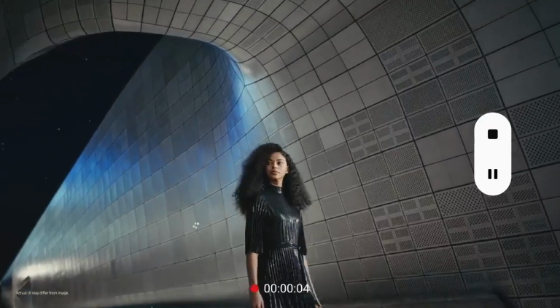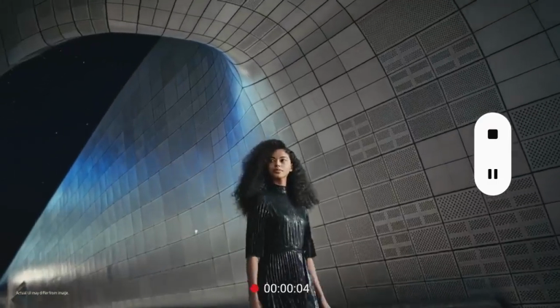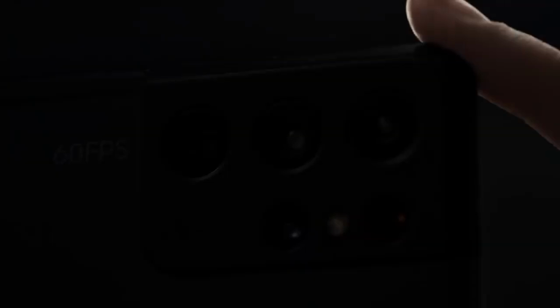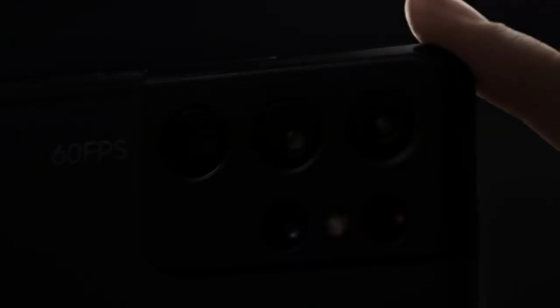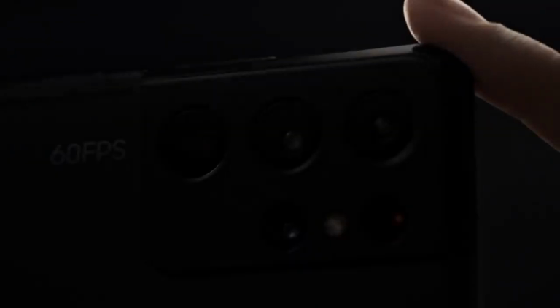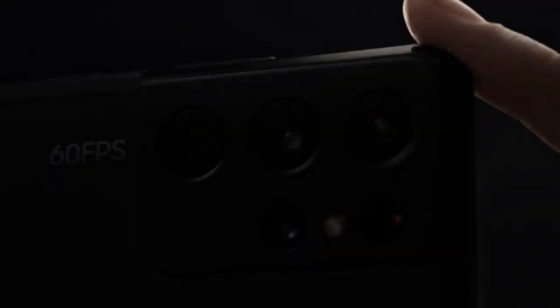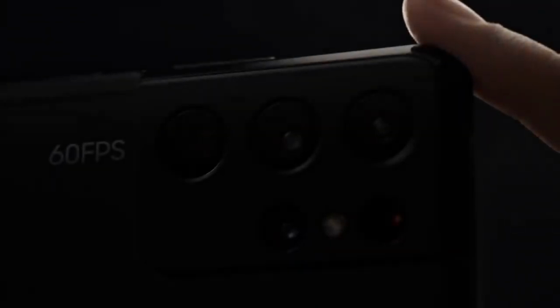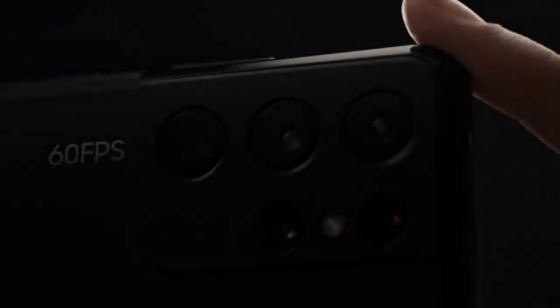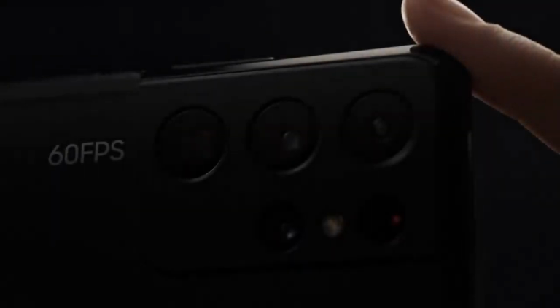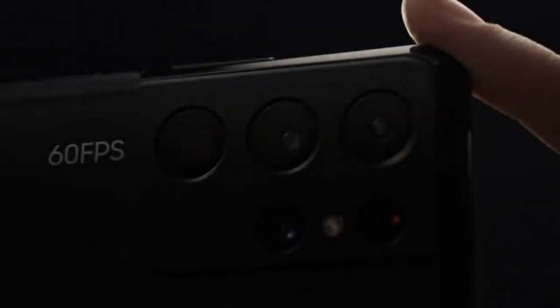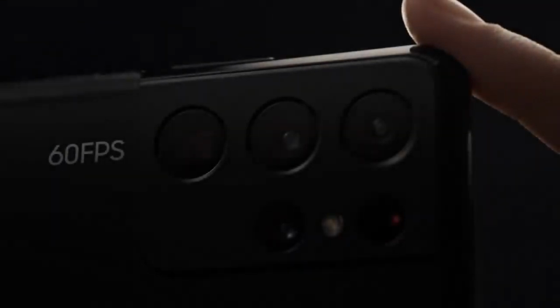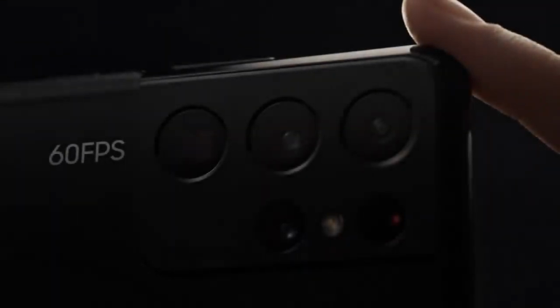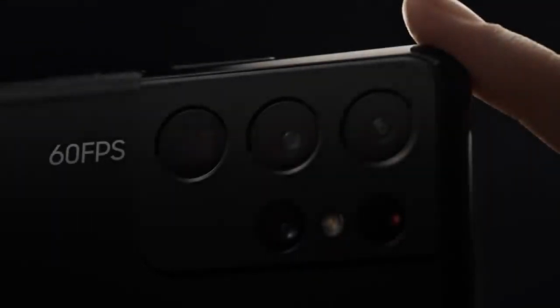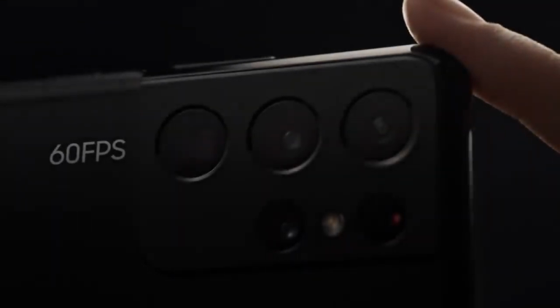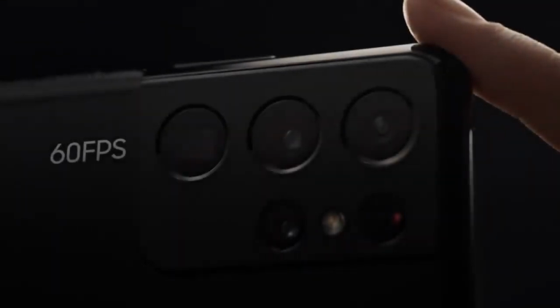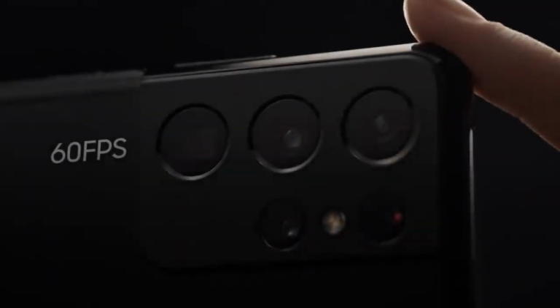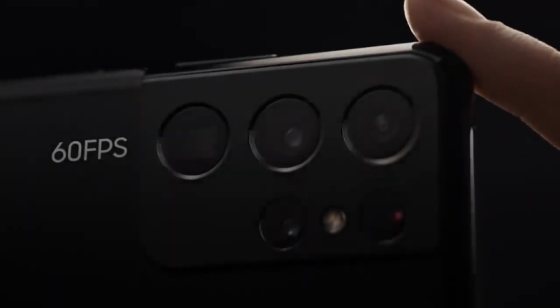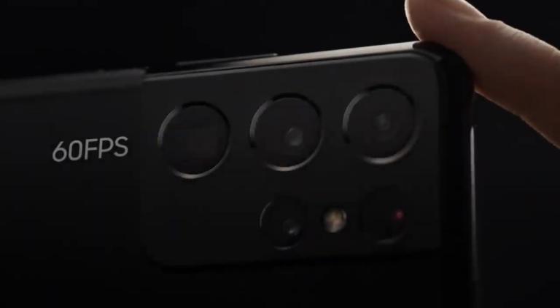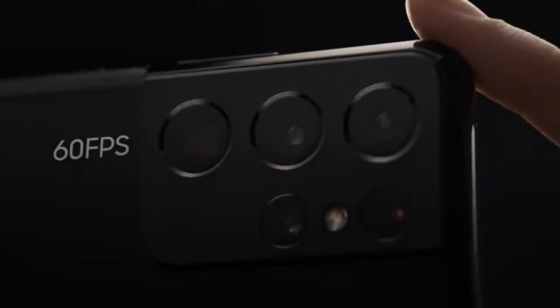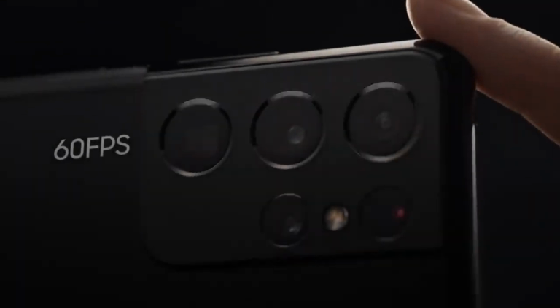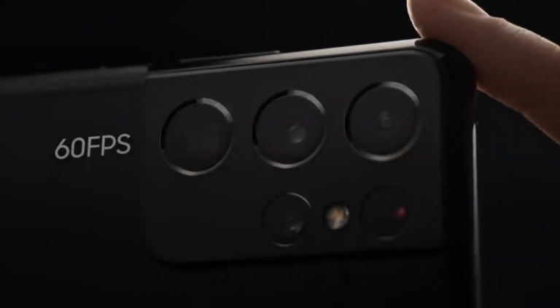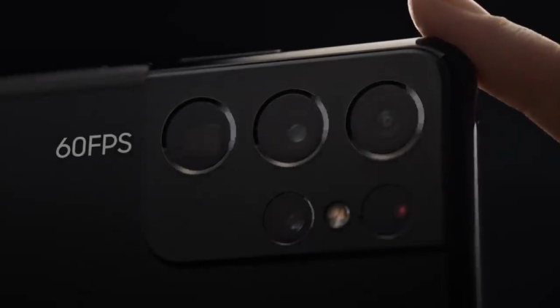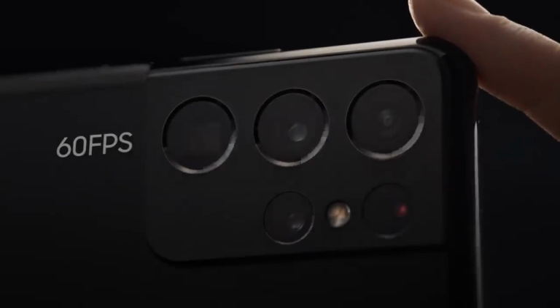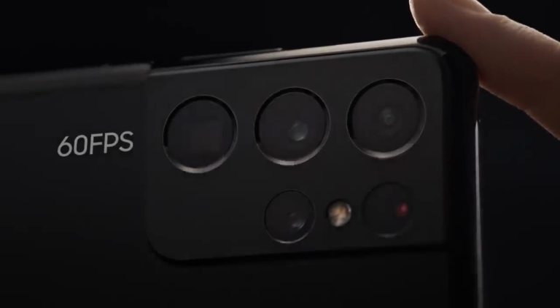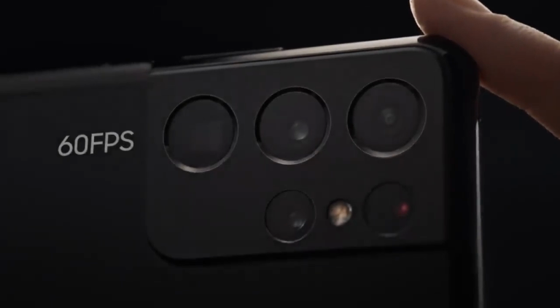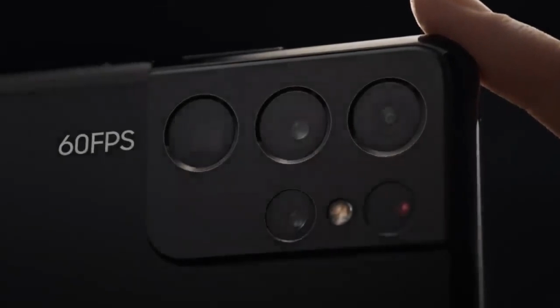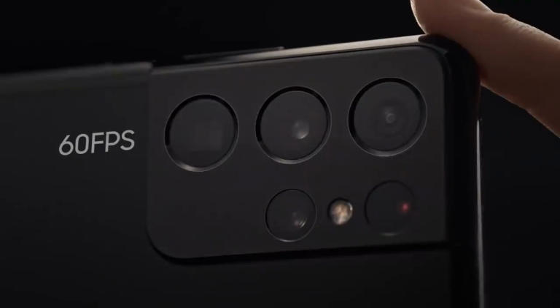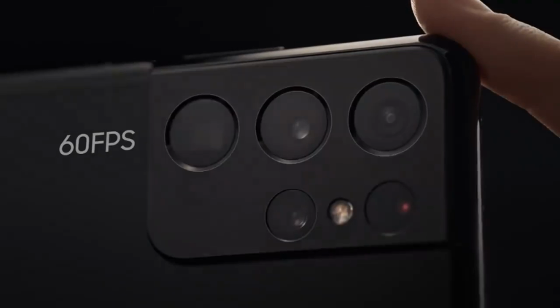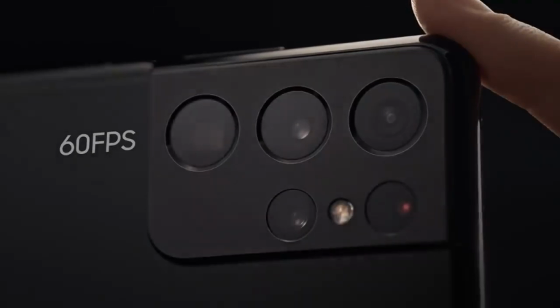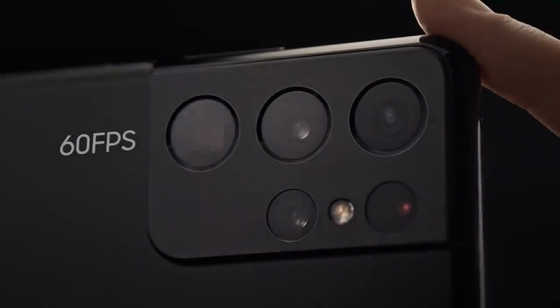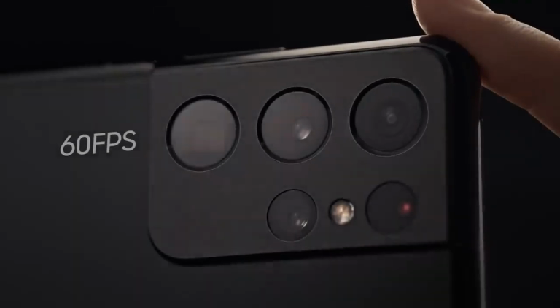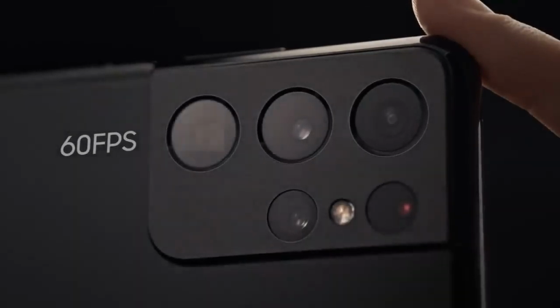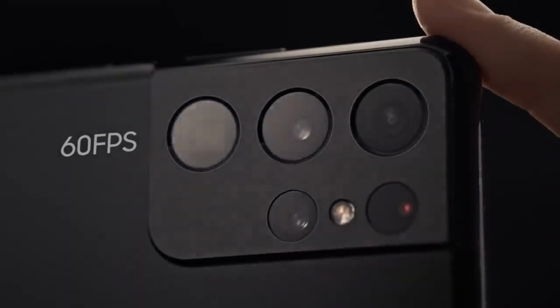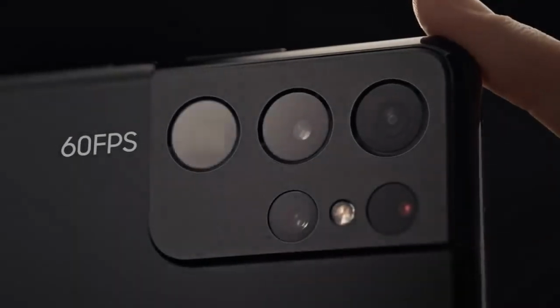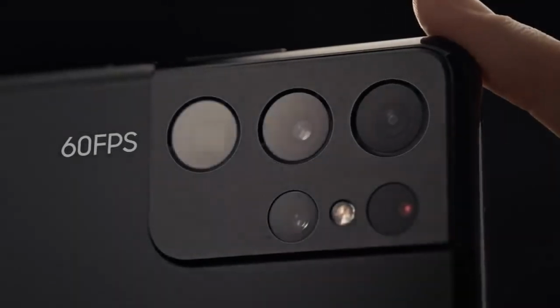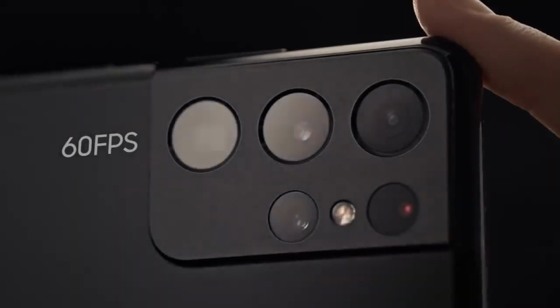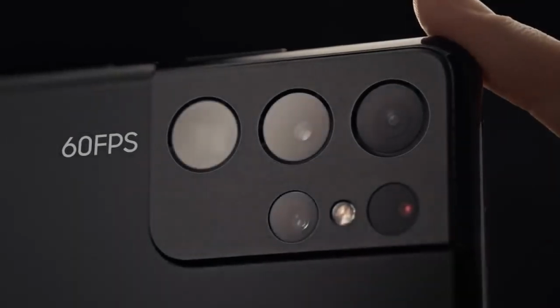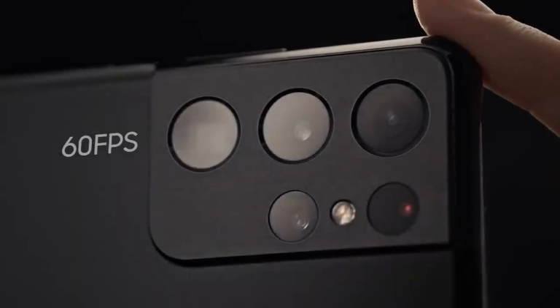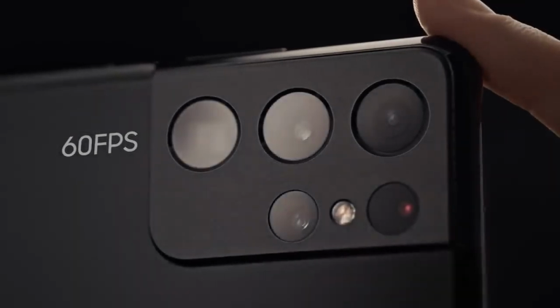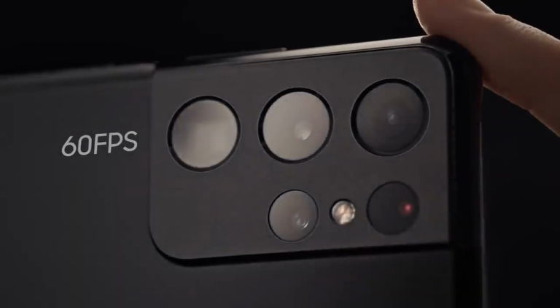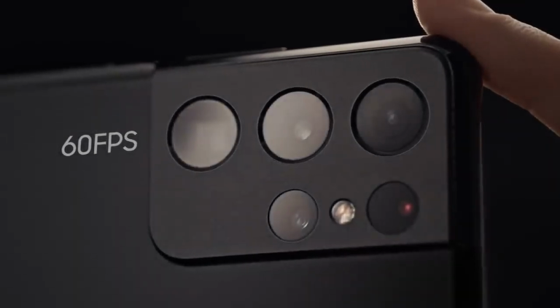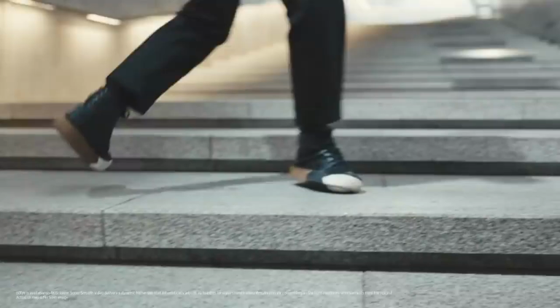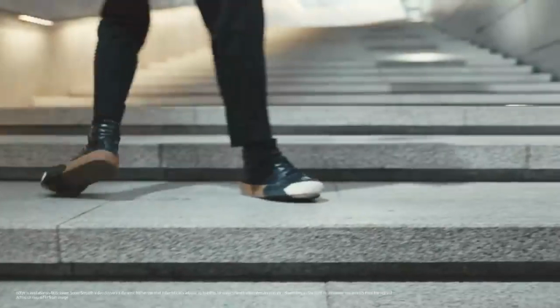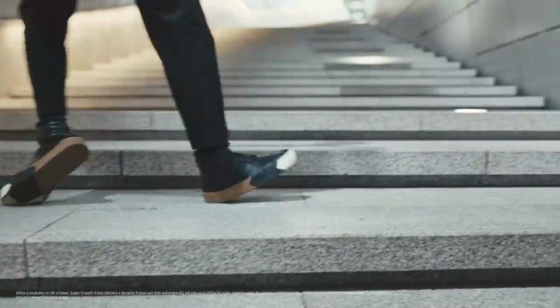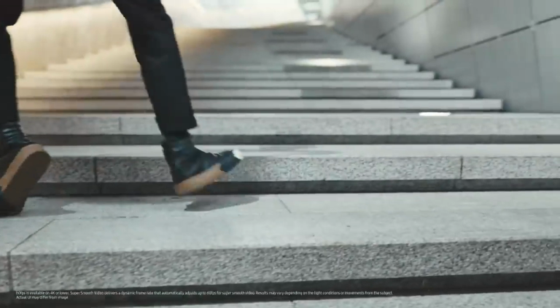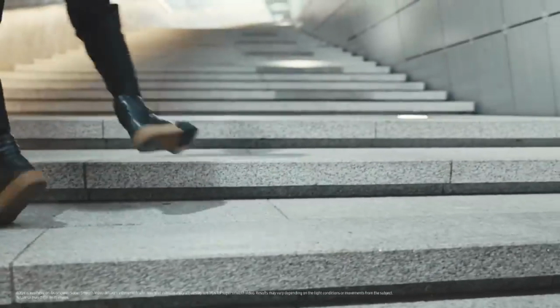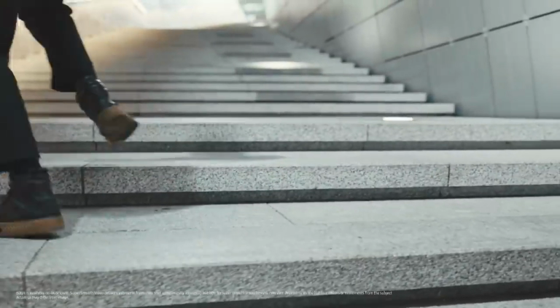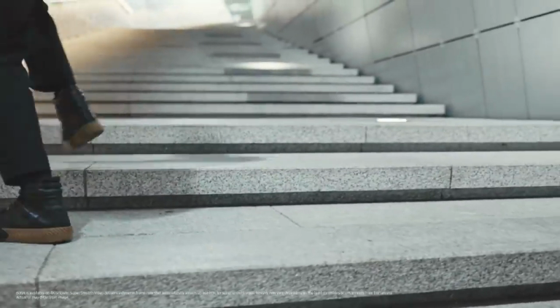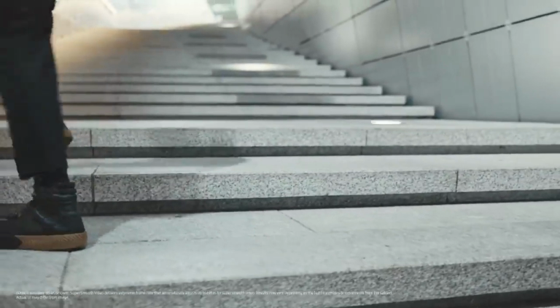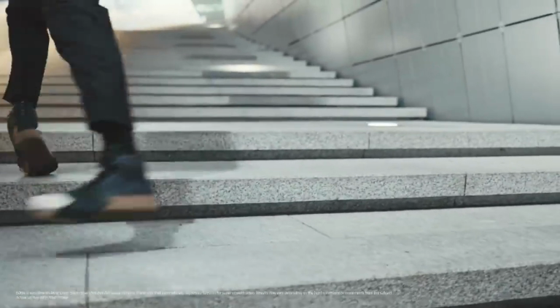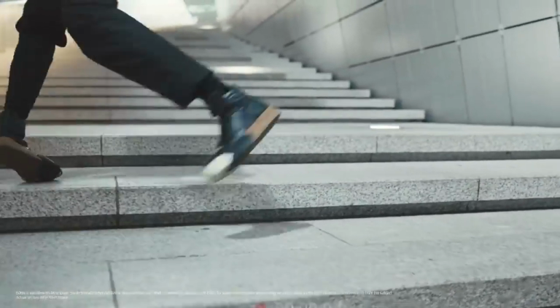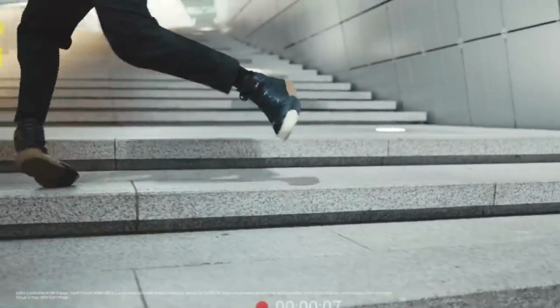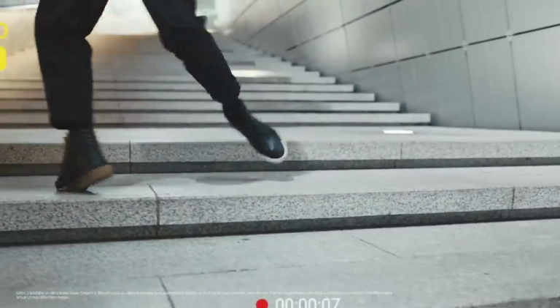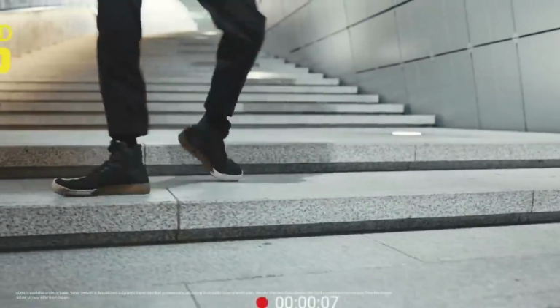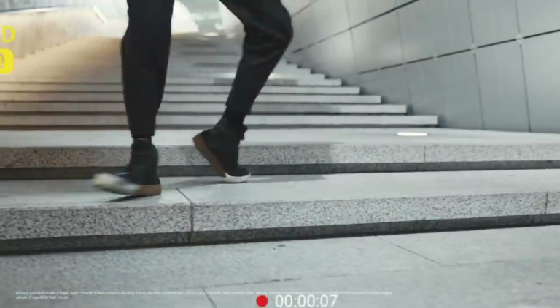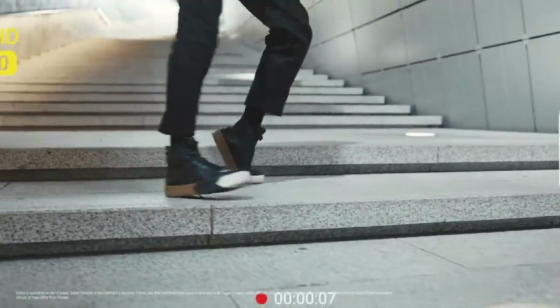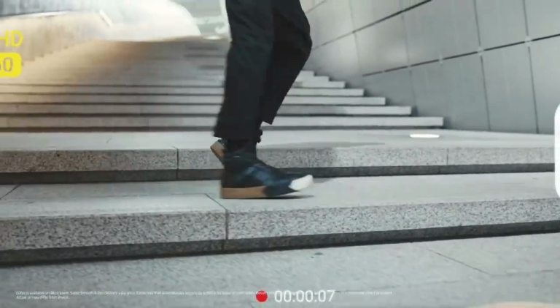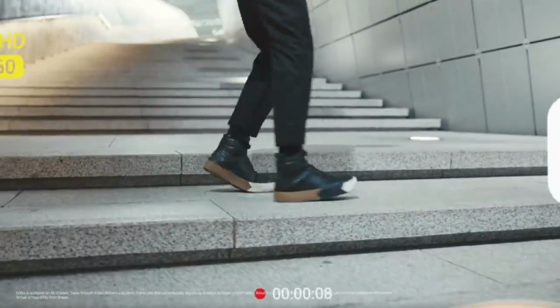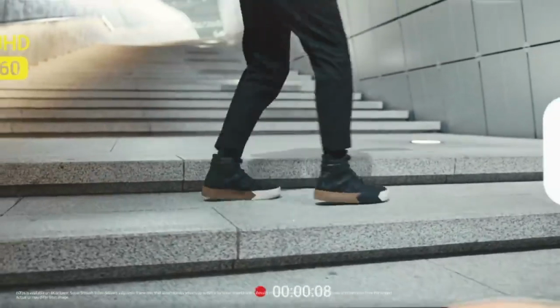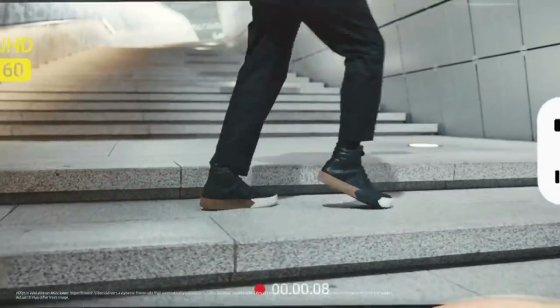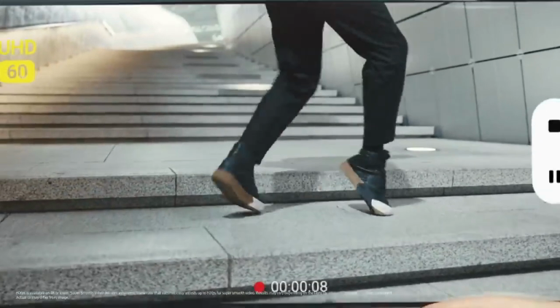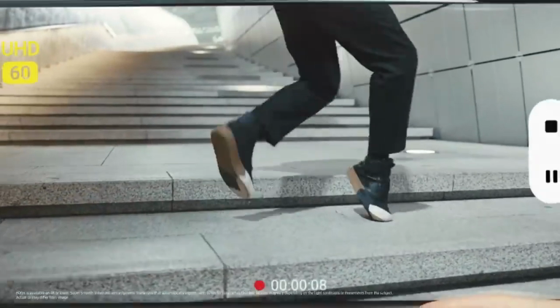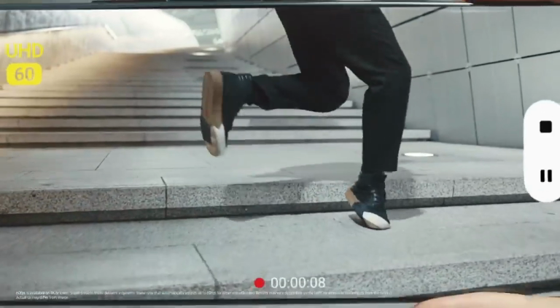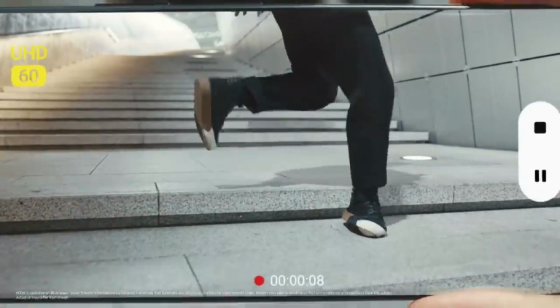And shooting 60 frames per second across four lenses in 4K makes every move look unbelievably smooth.